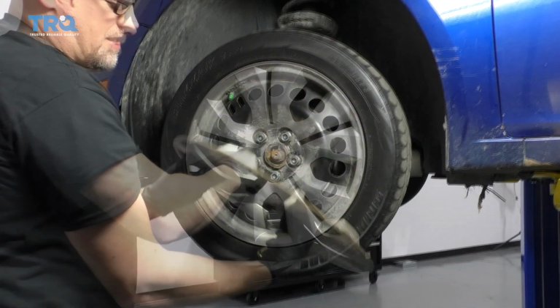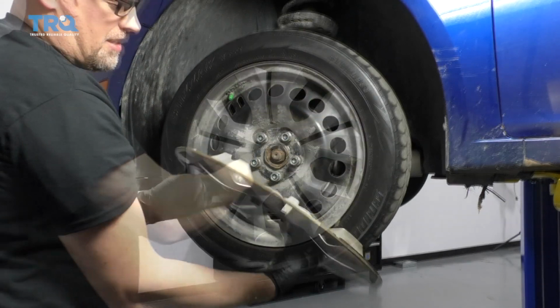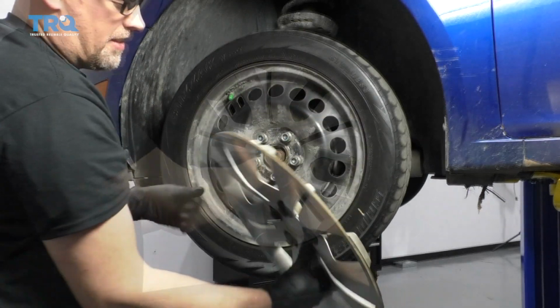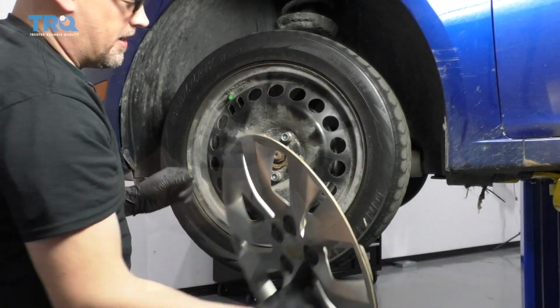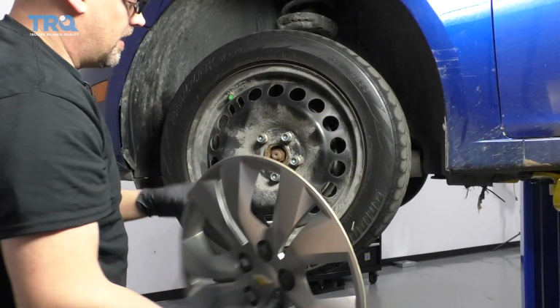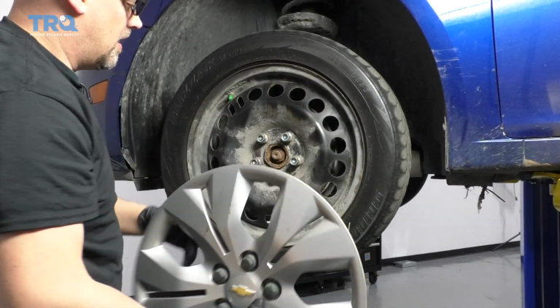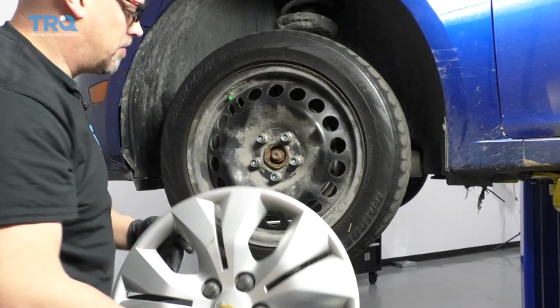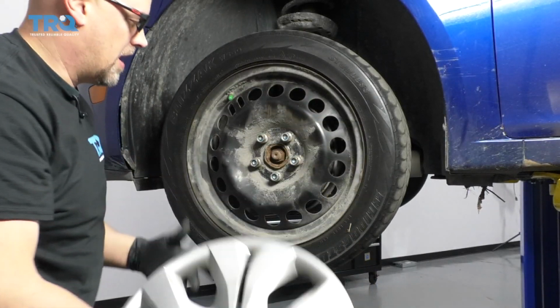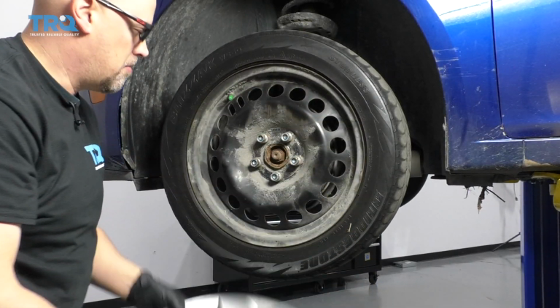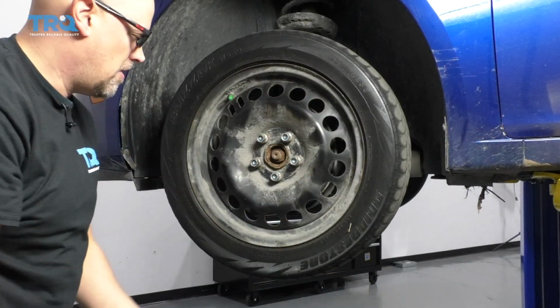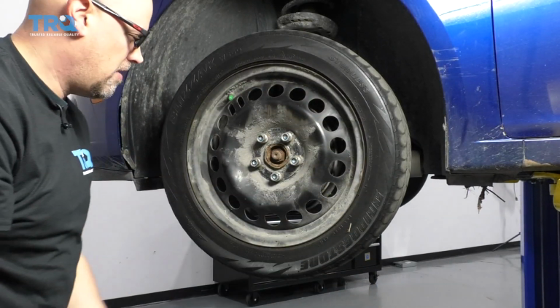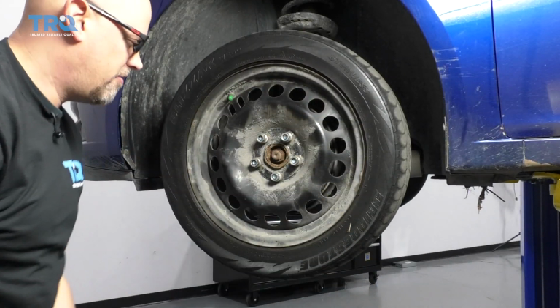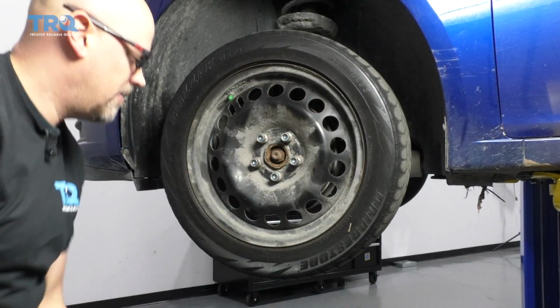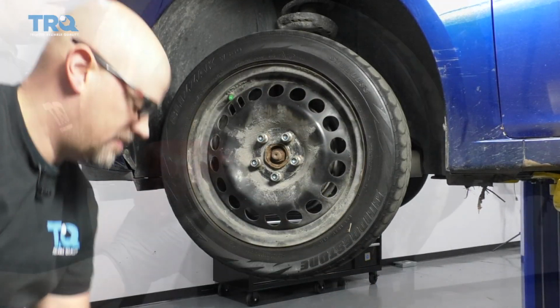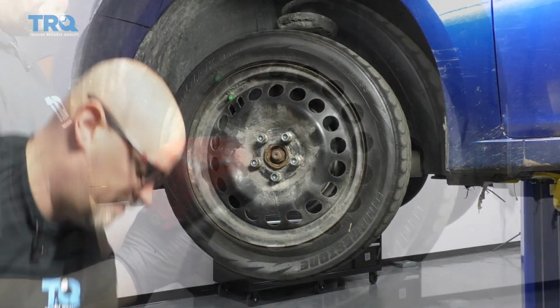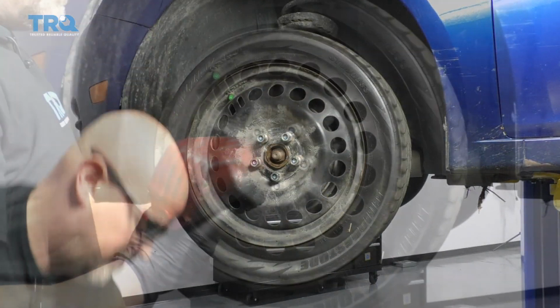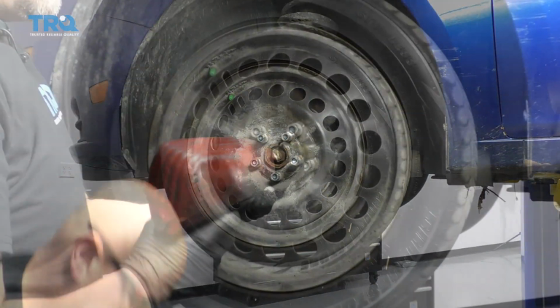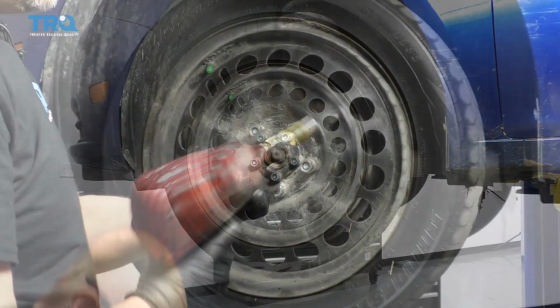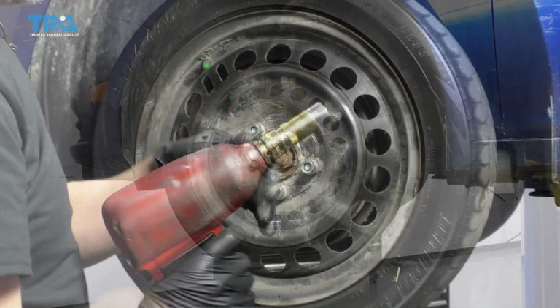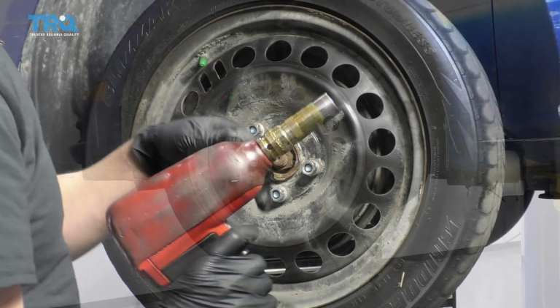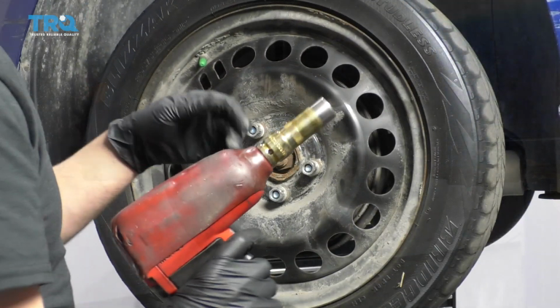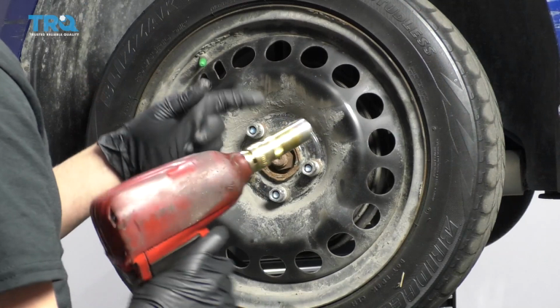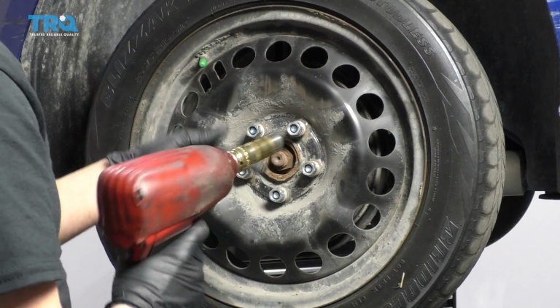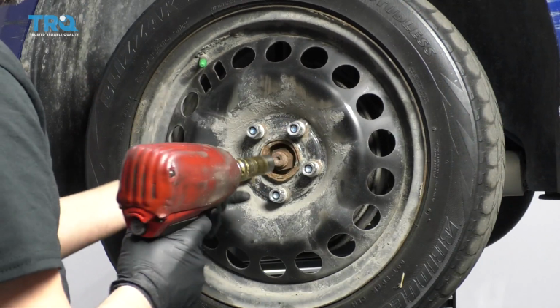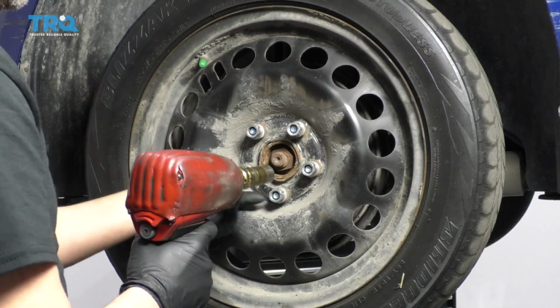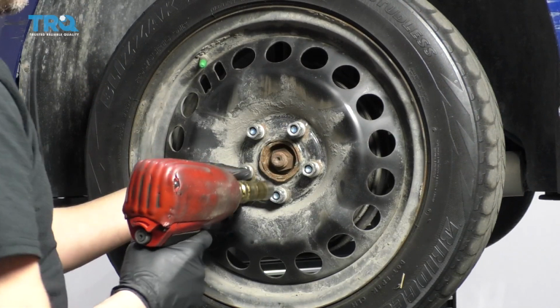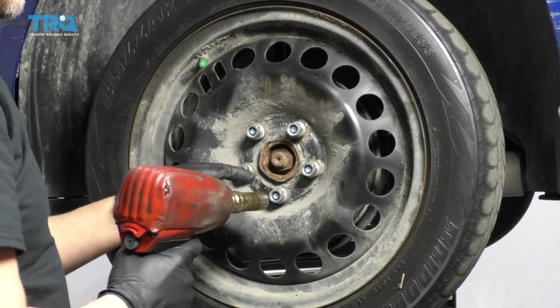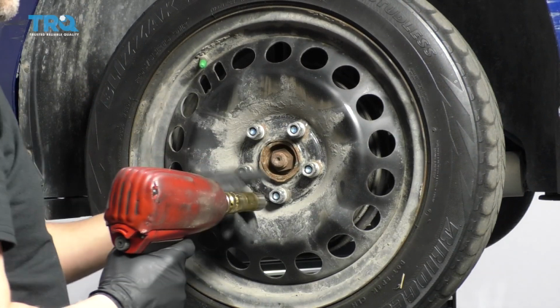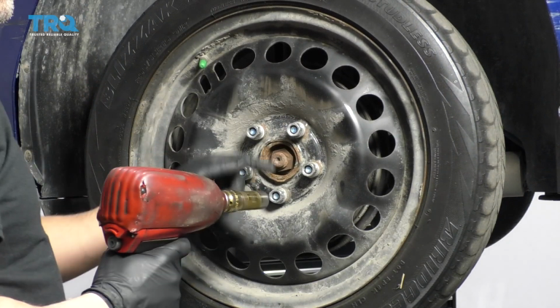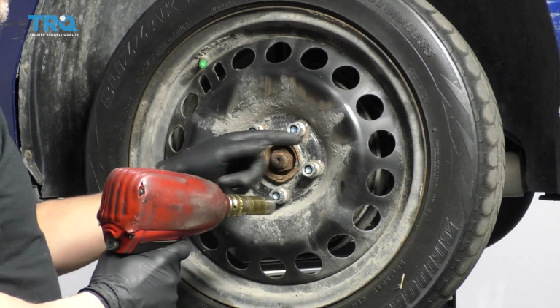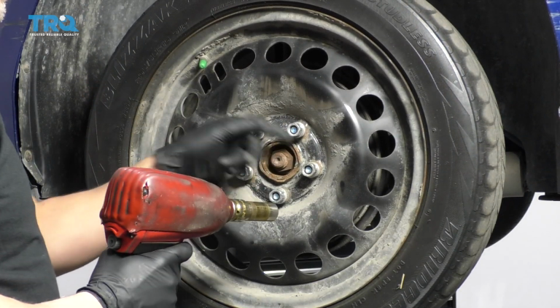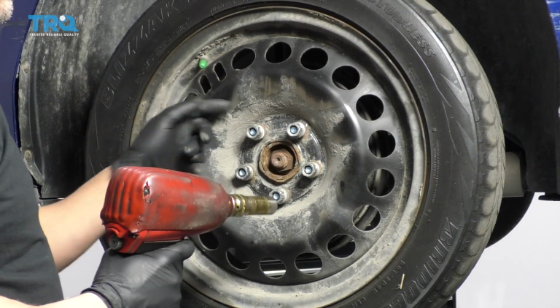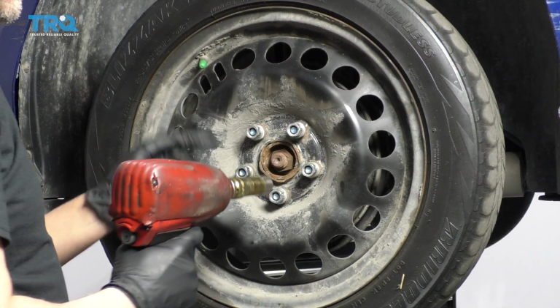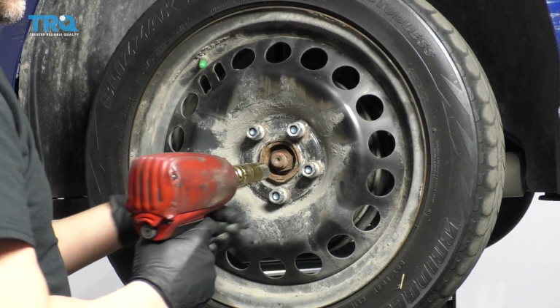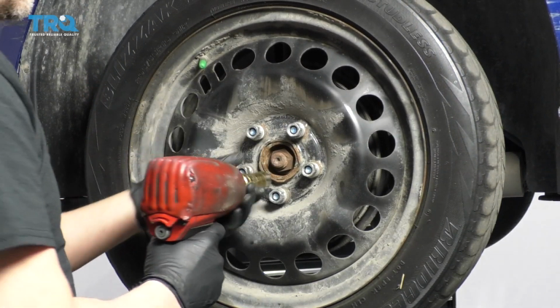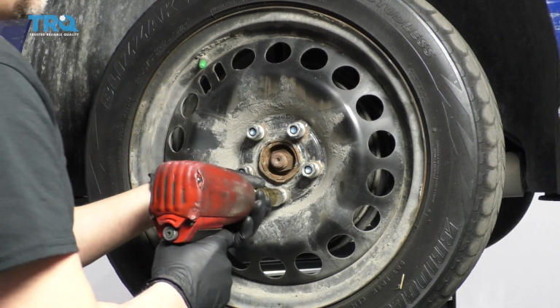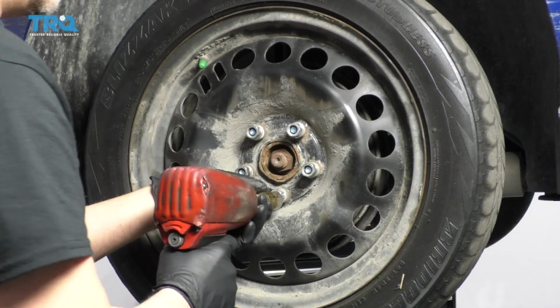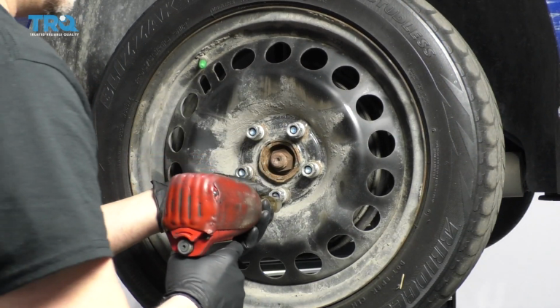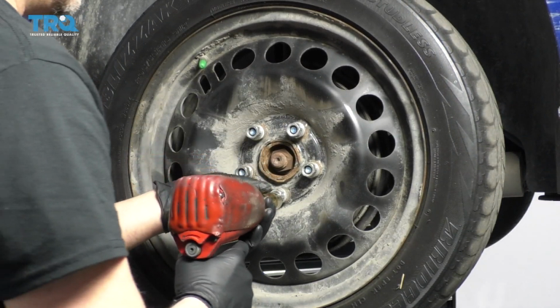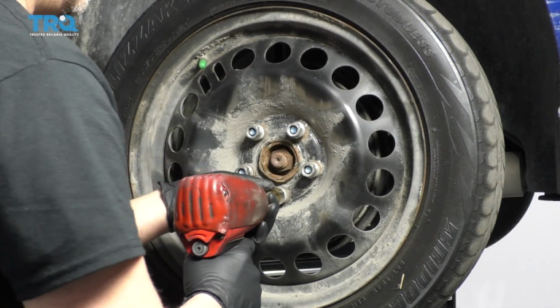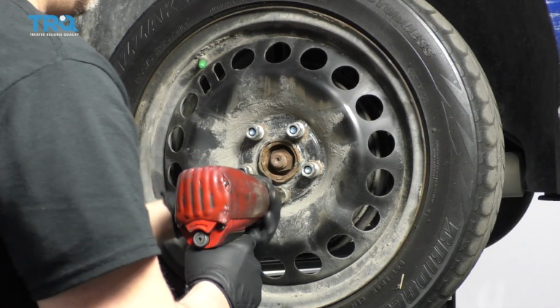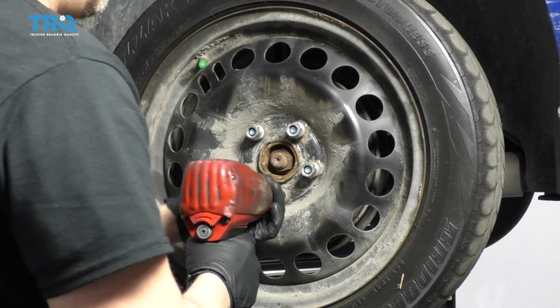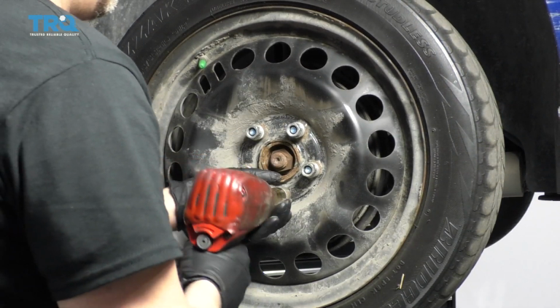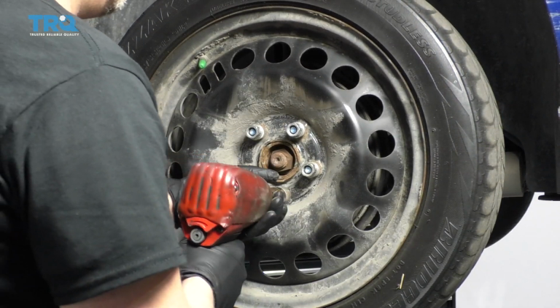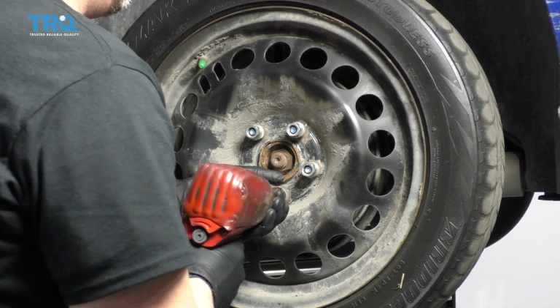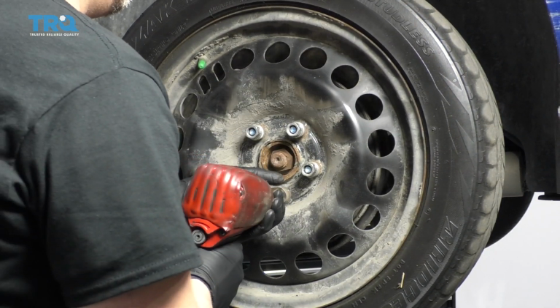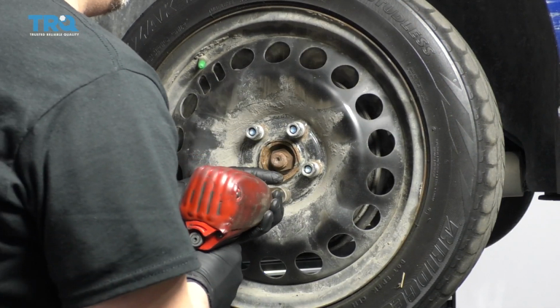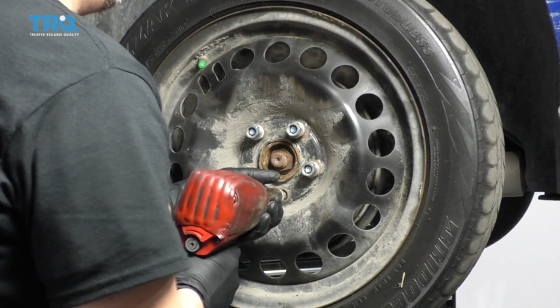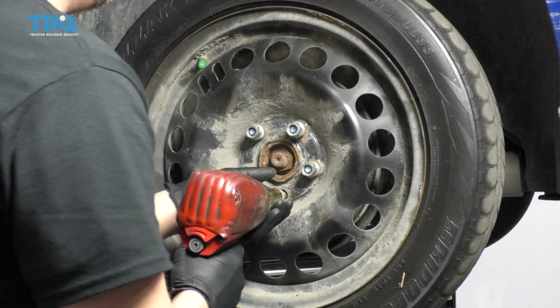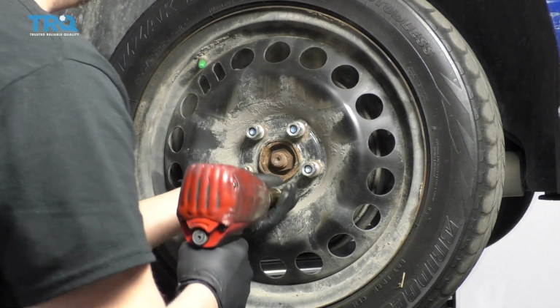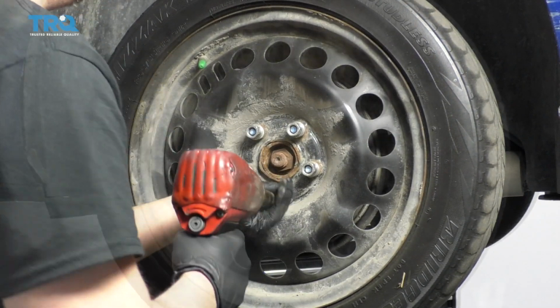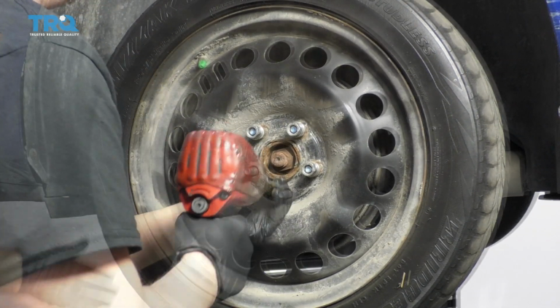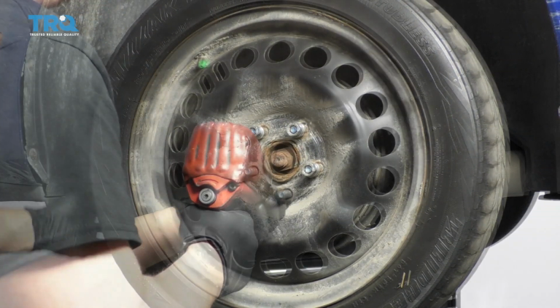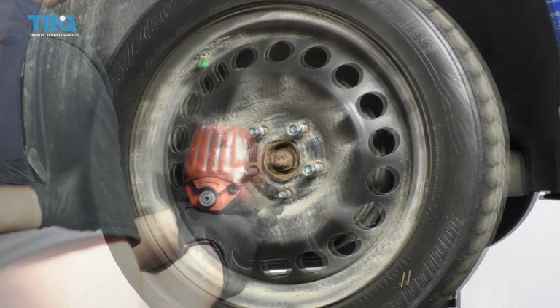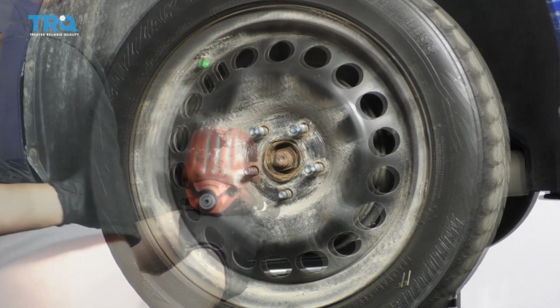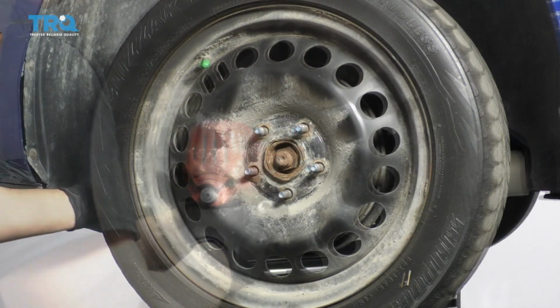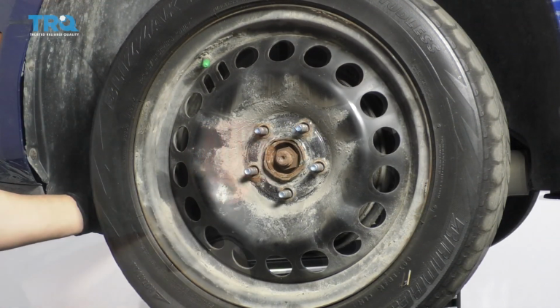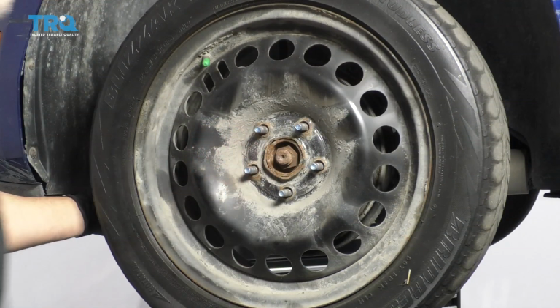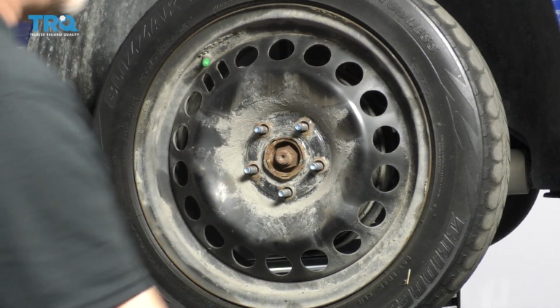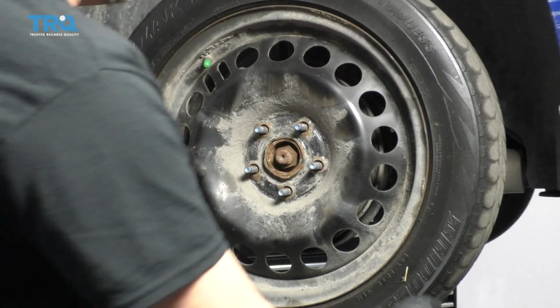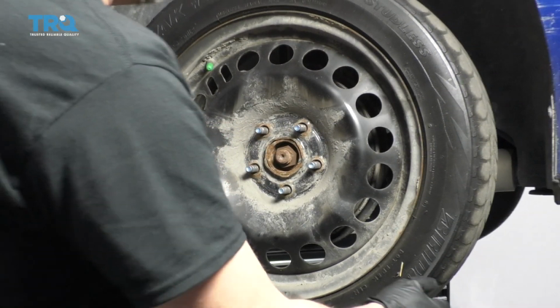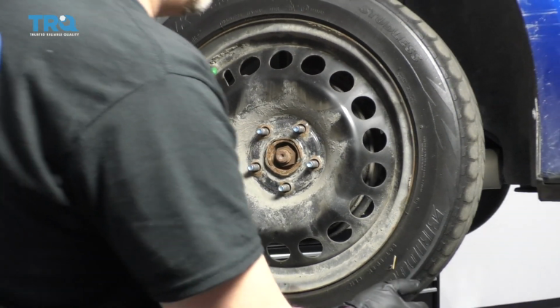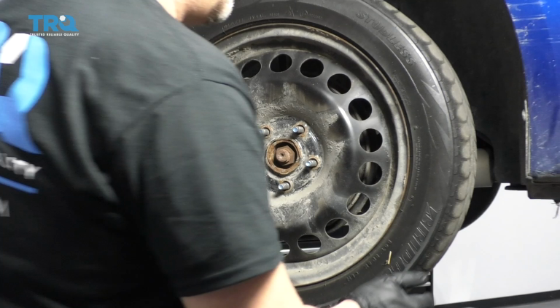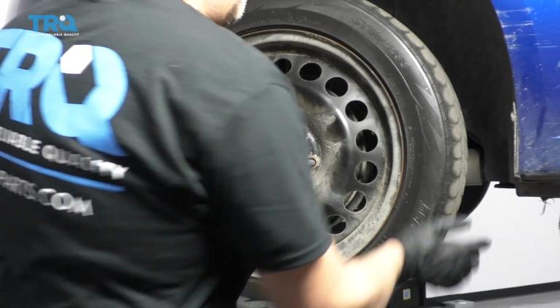Slide that hubcap off and take the 19-millimeter socket, take the lug nuts off, and pull the wheel off.